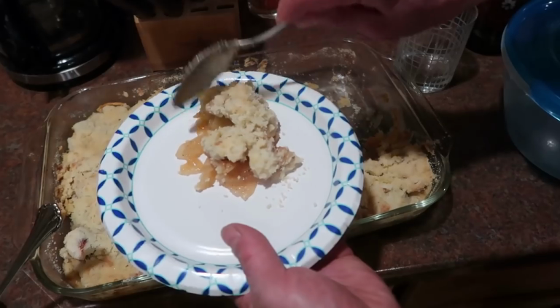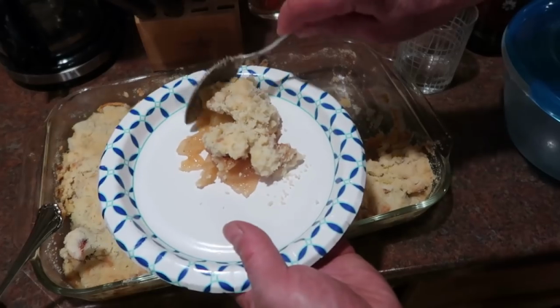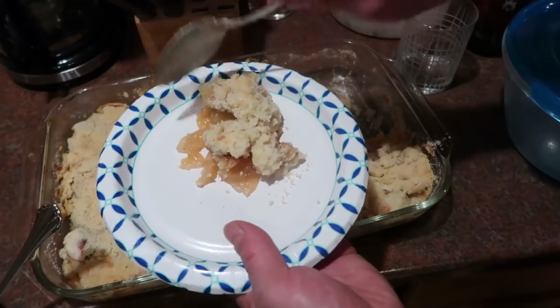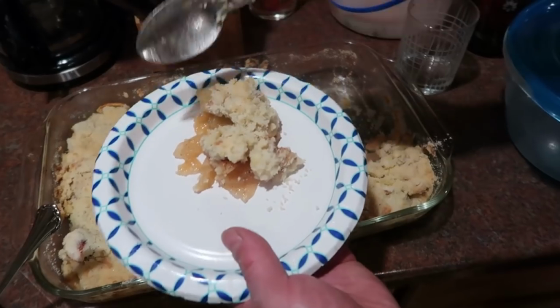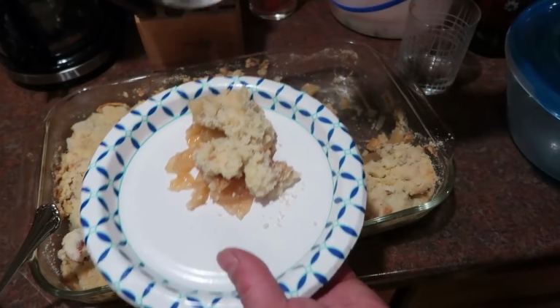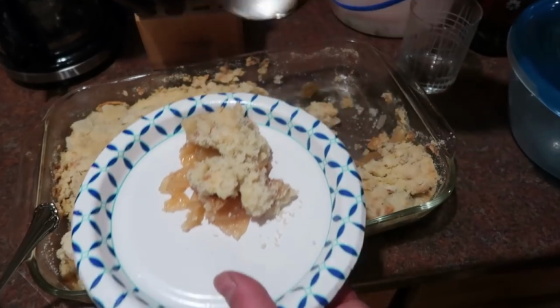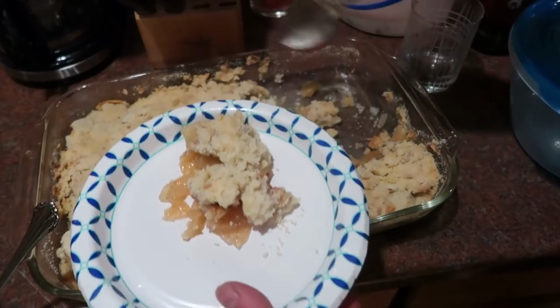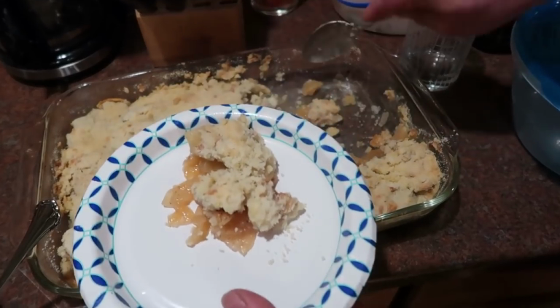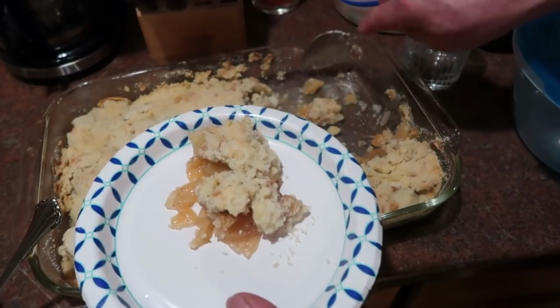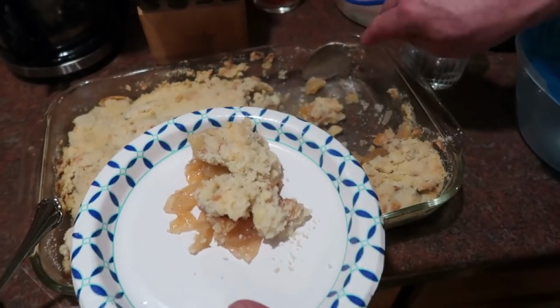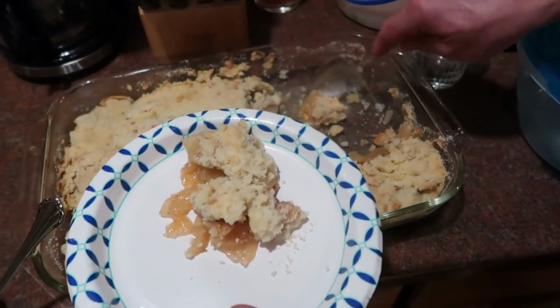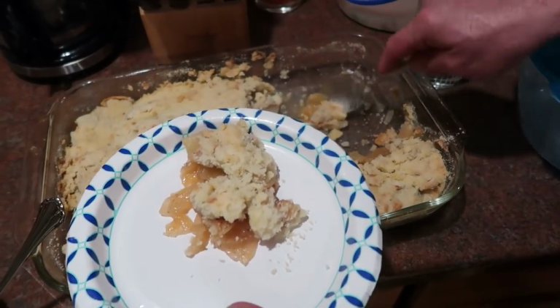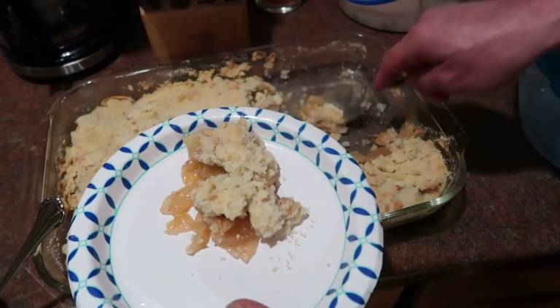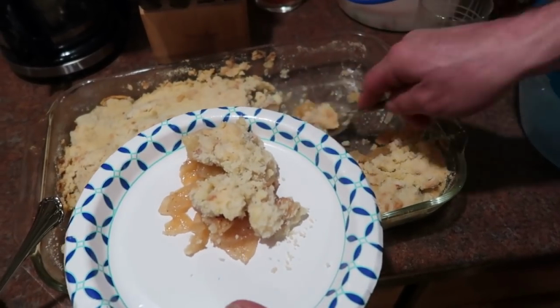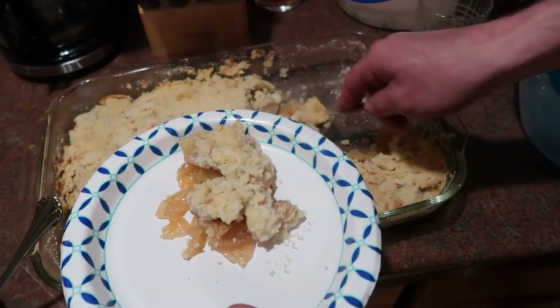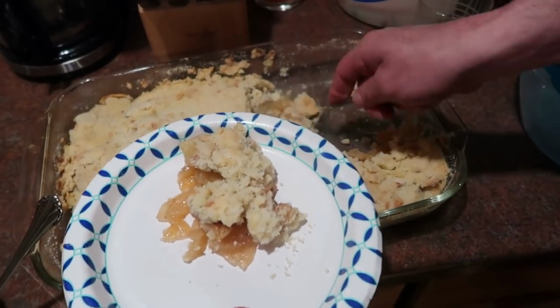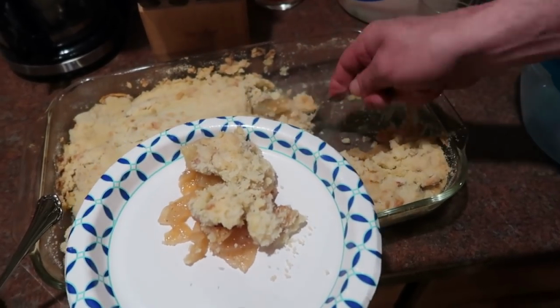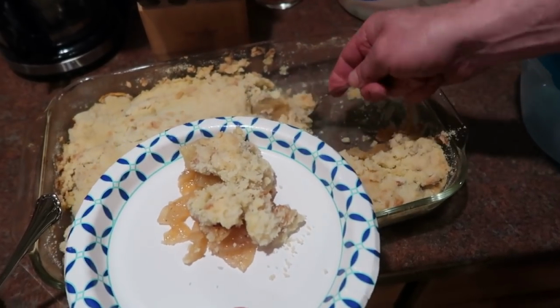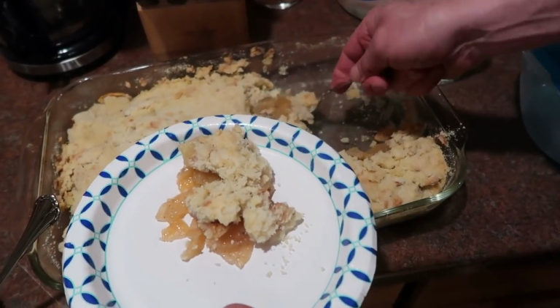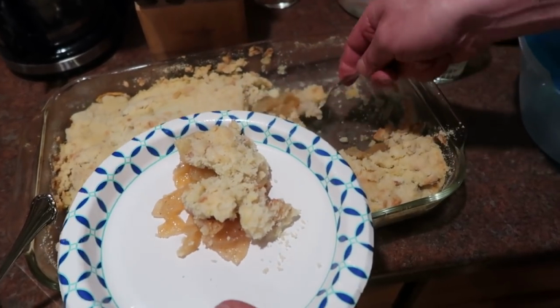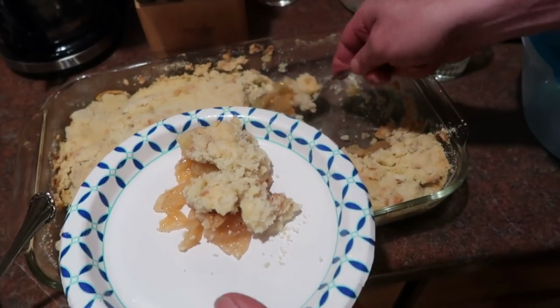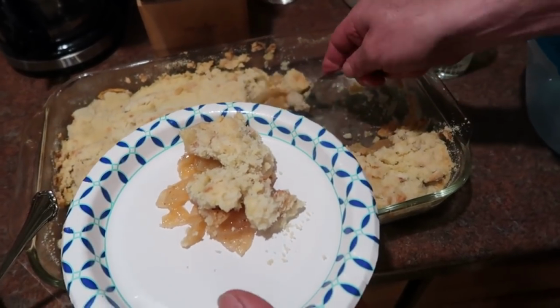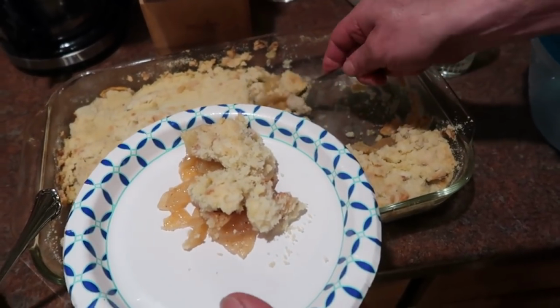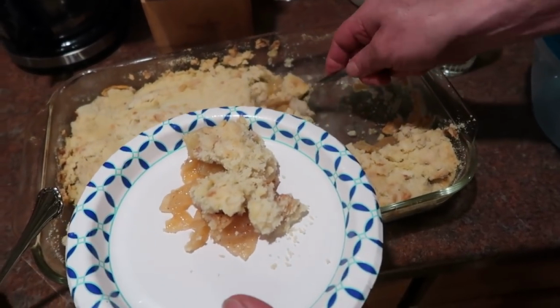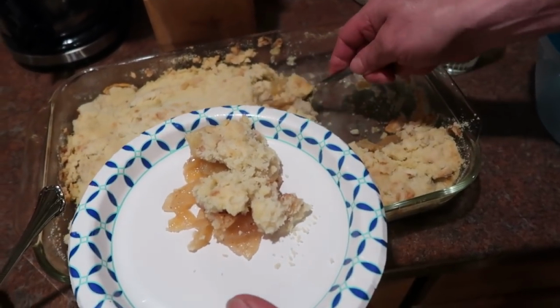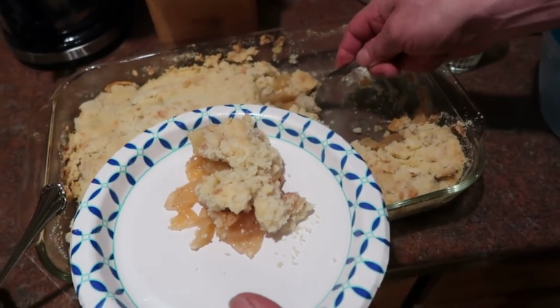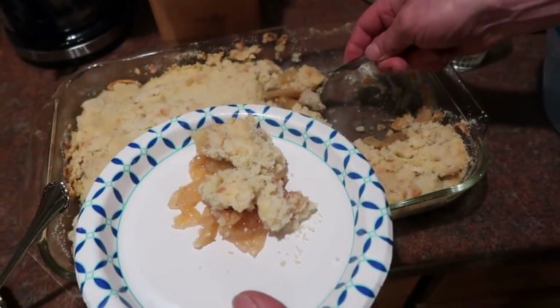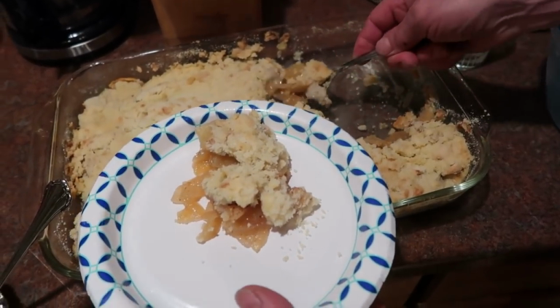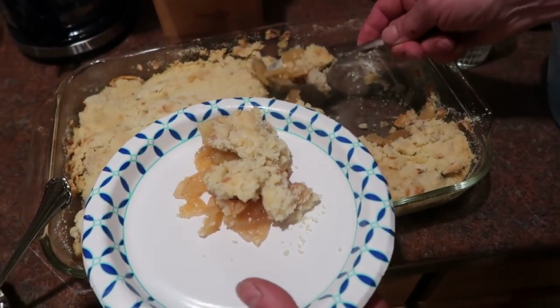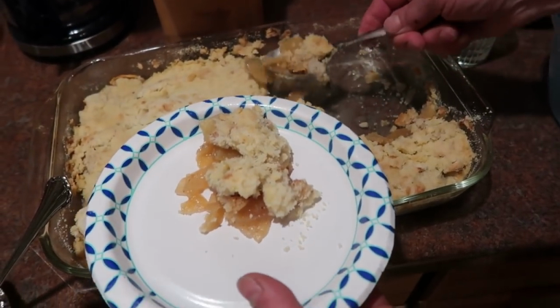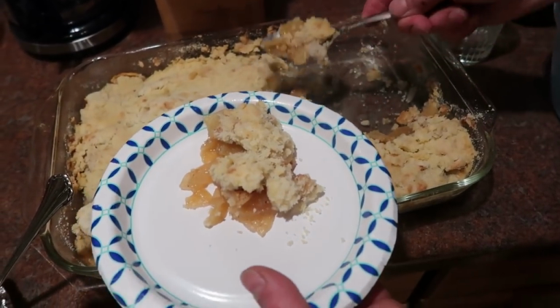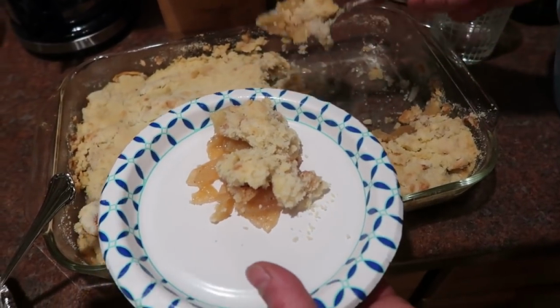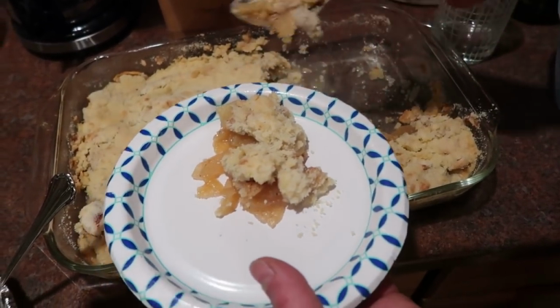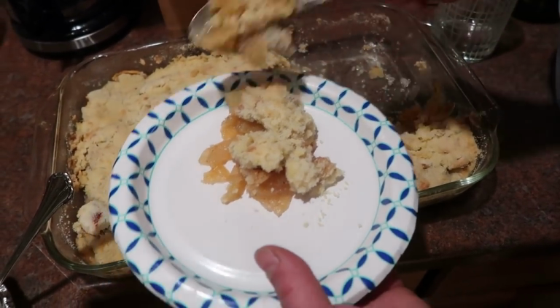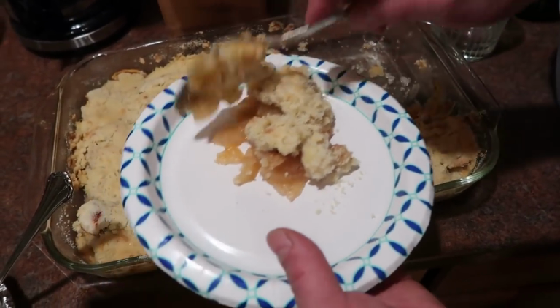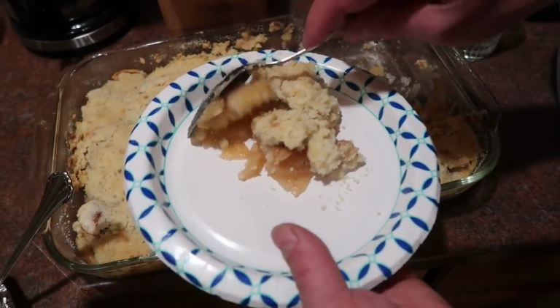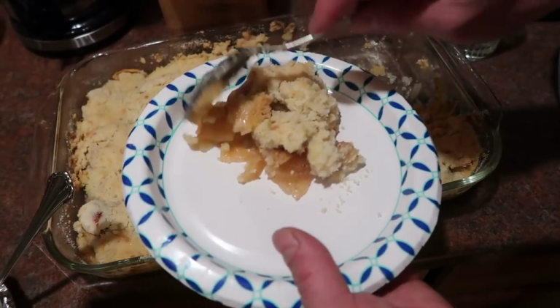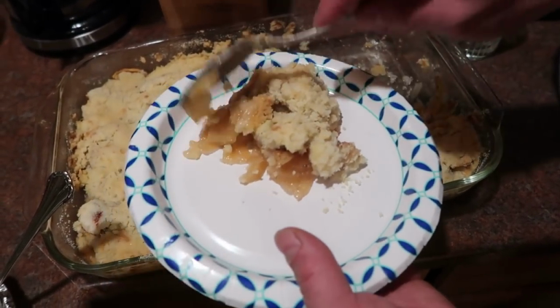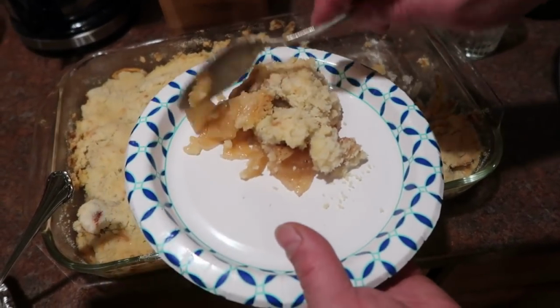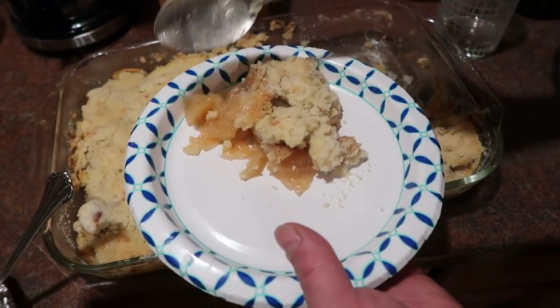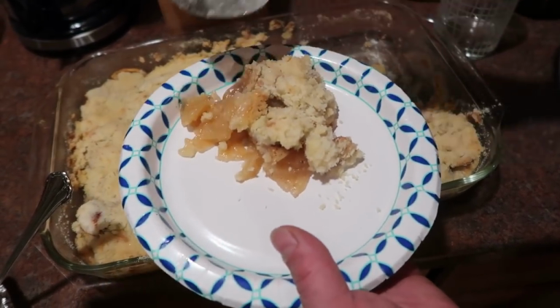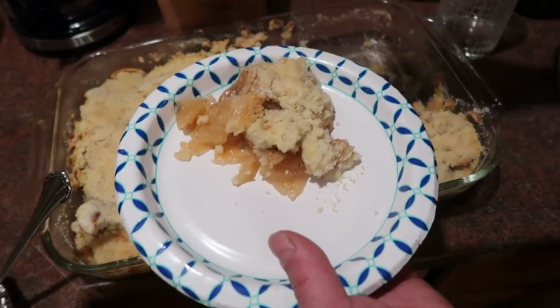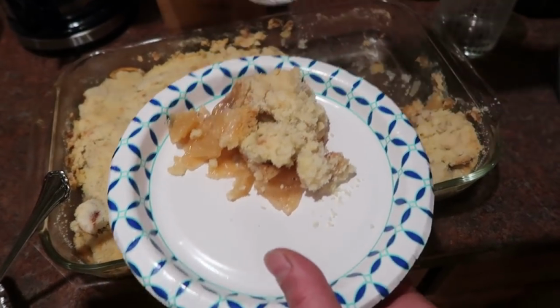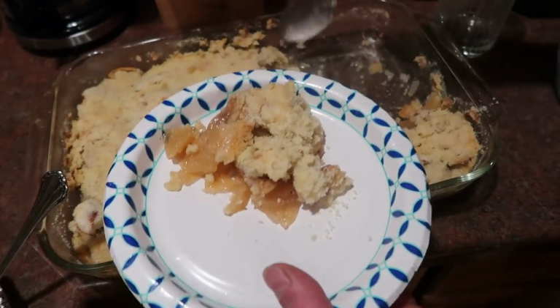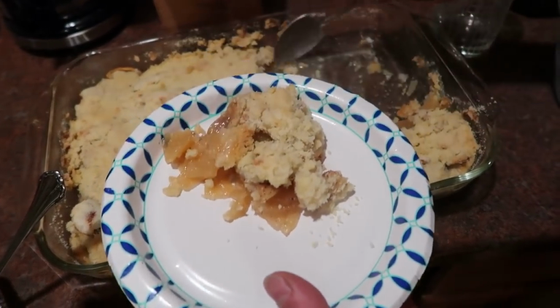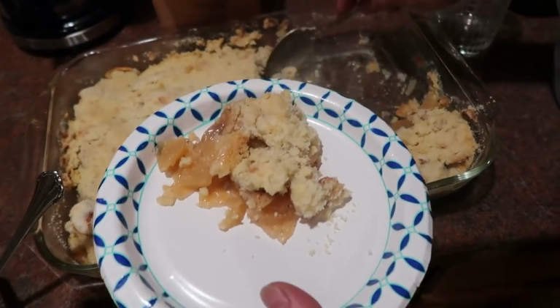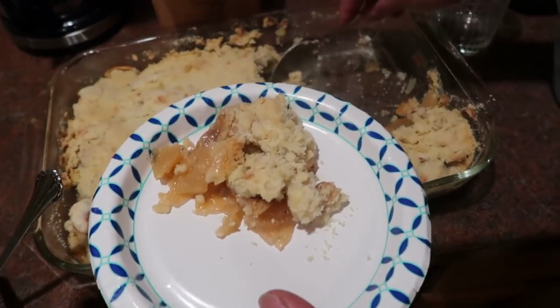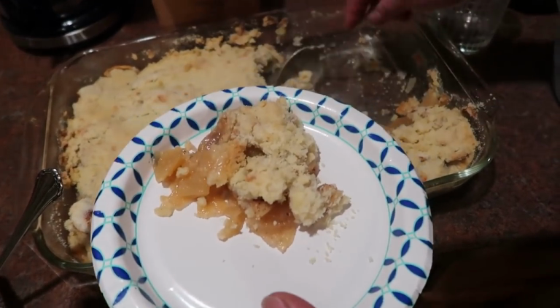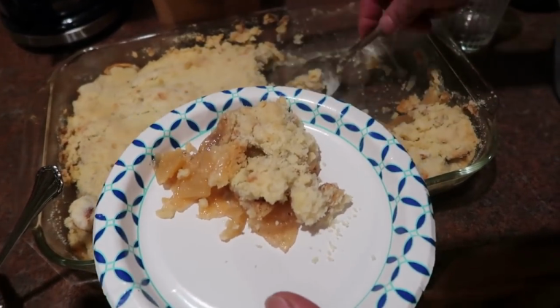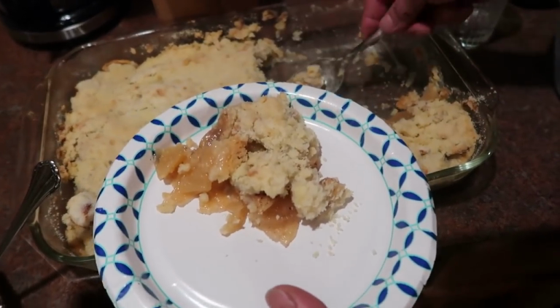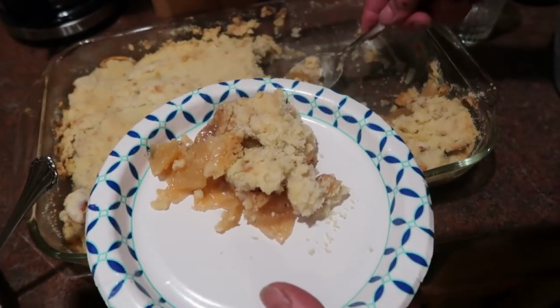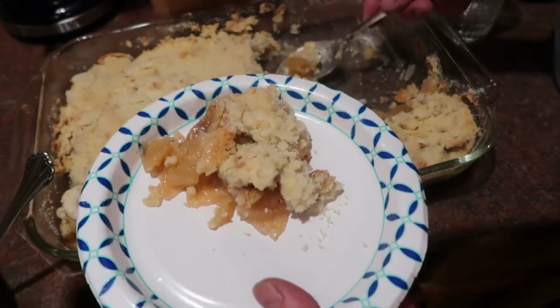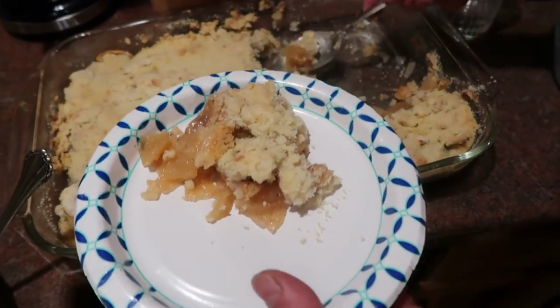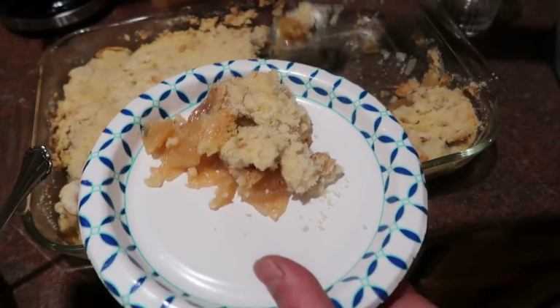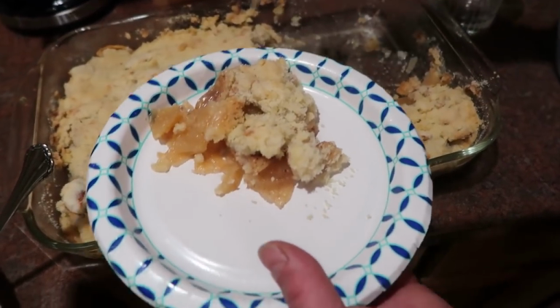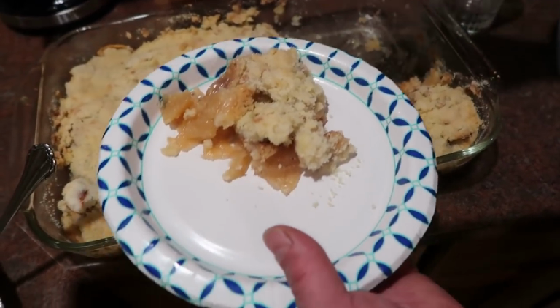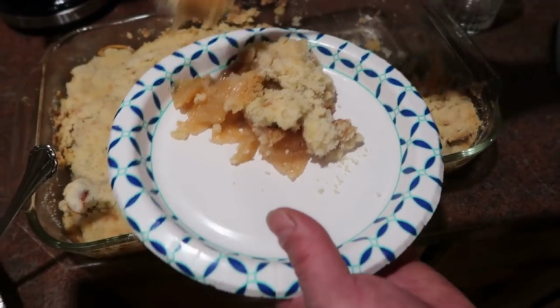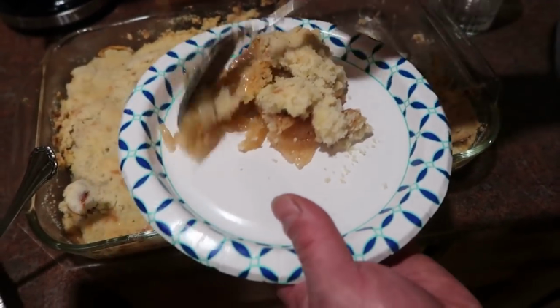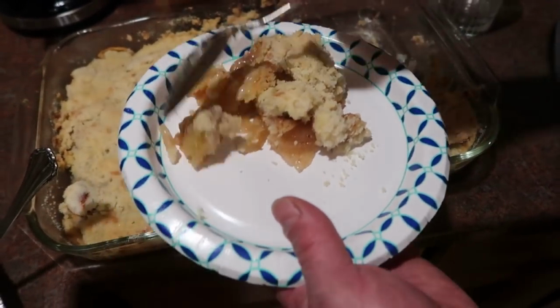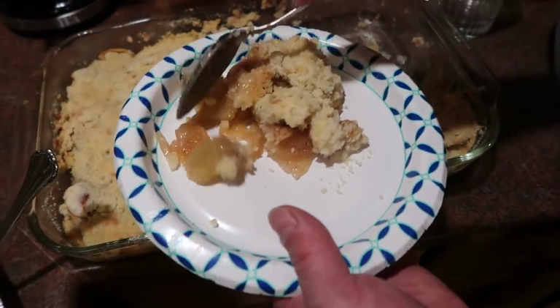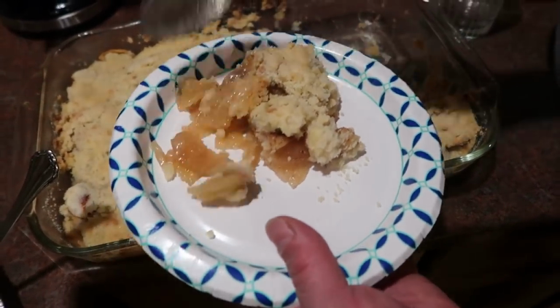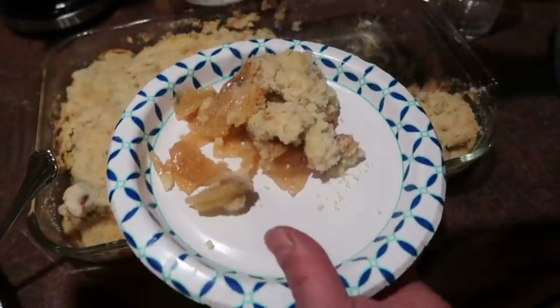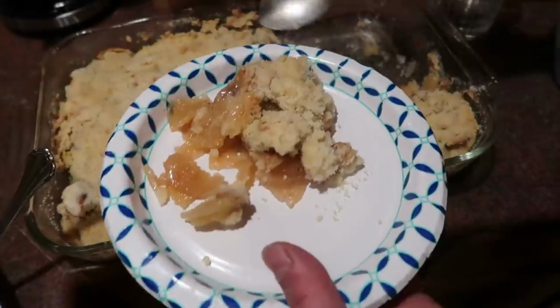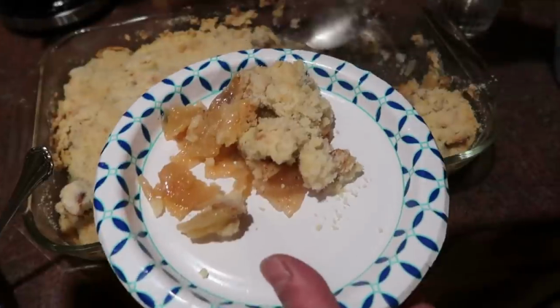This is already my second helping of apple crisp. Gotta have more just to make sure I like it!